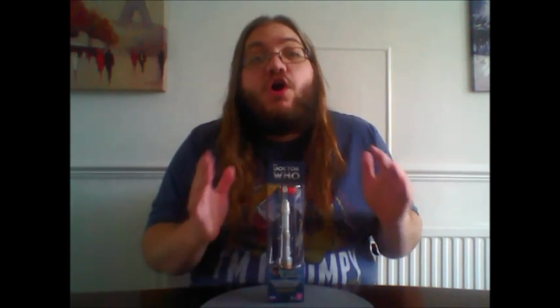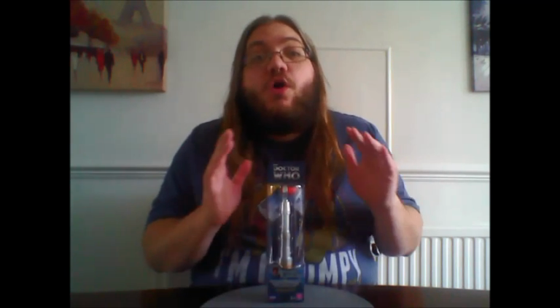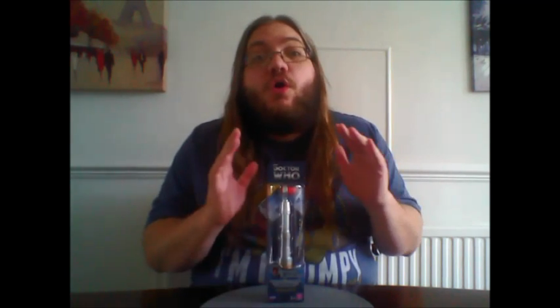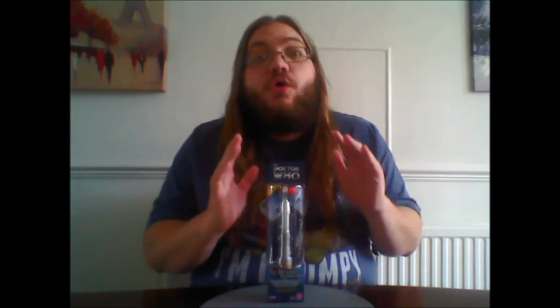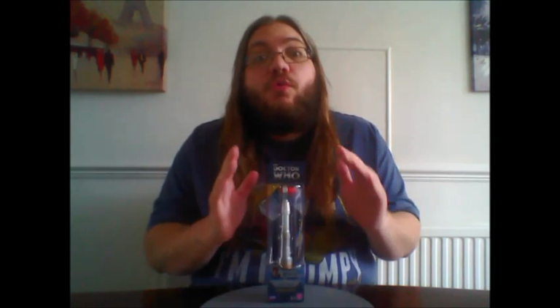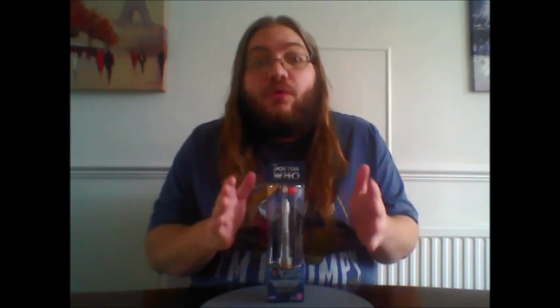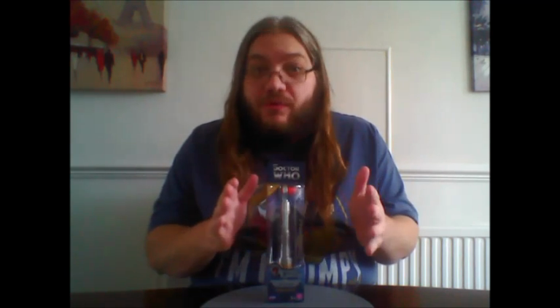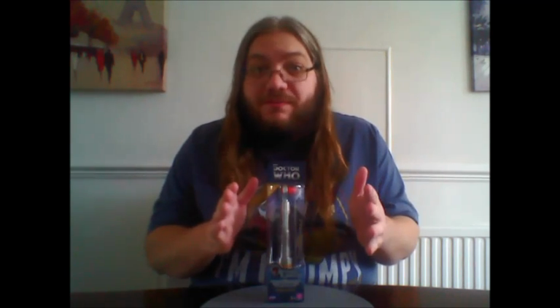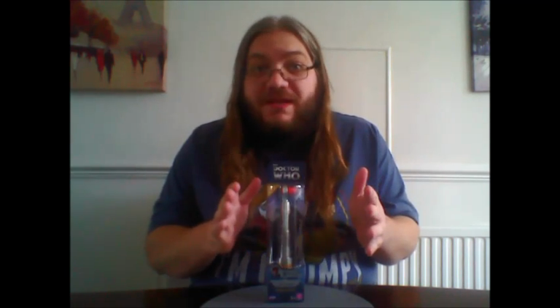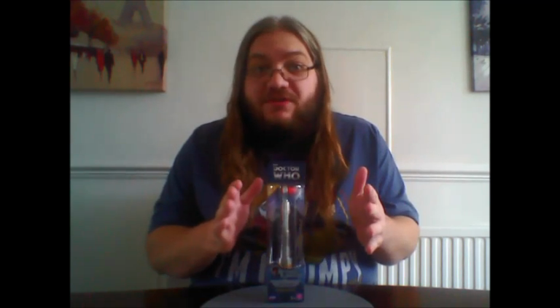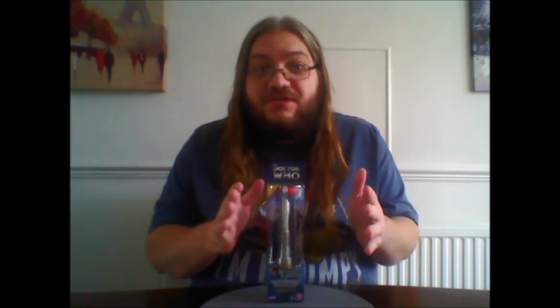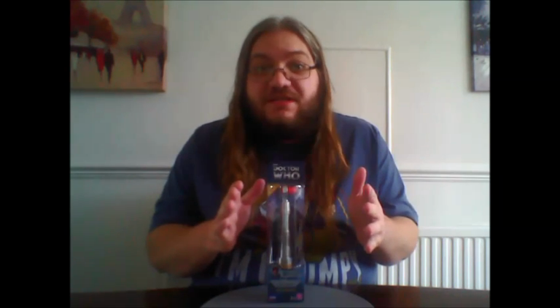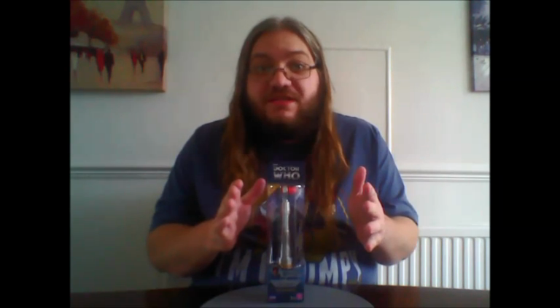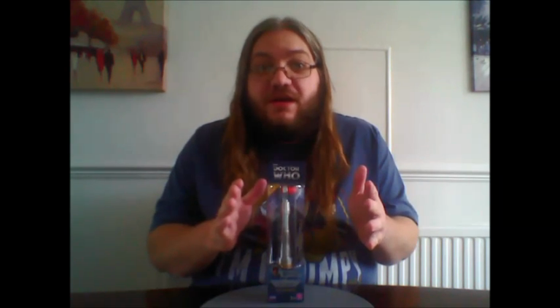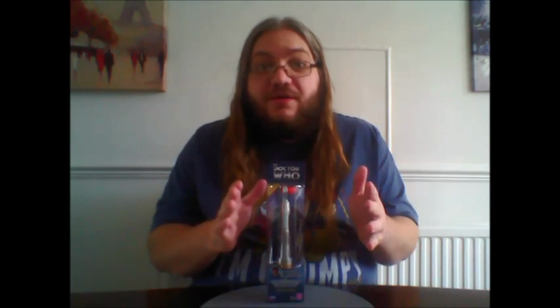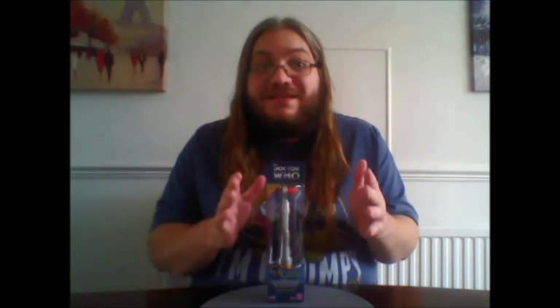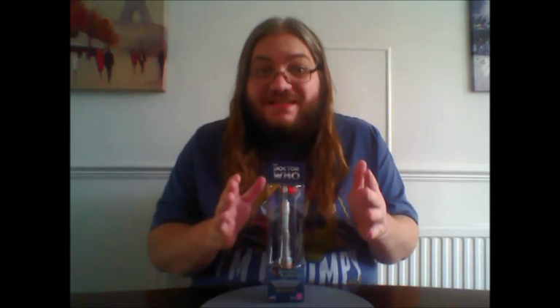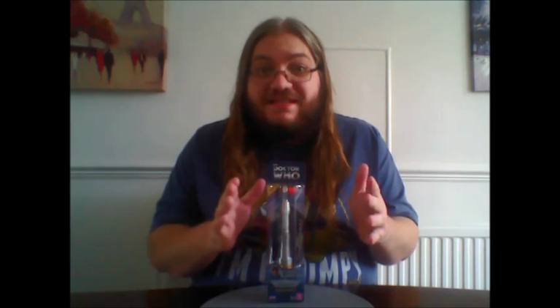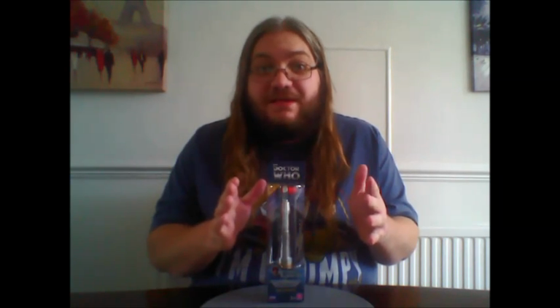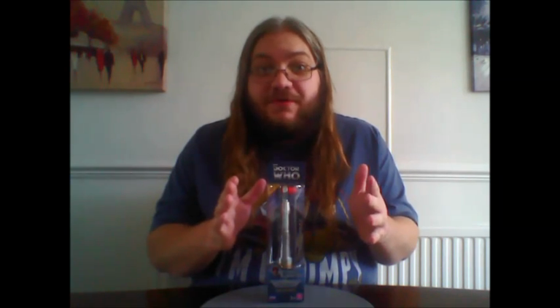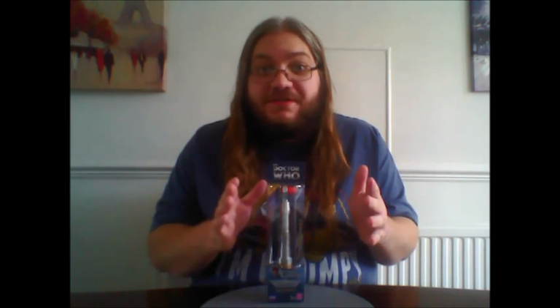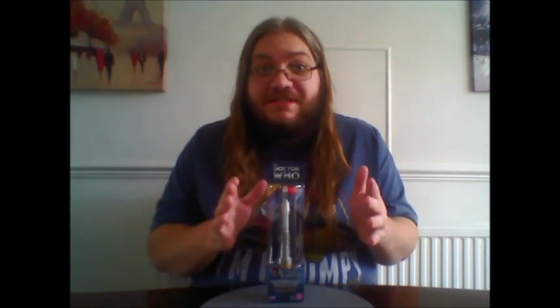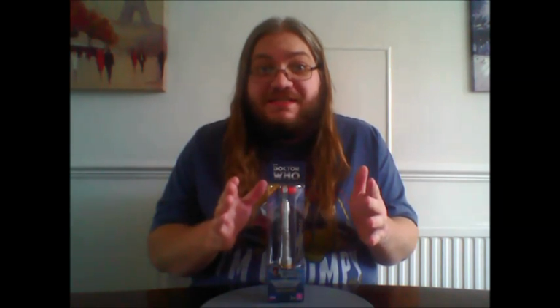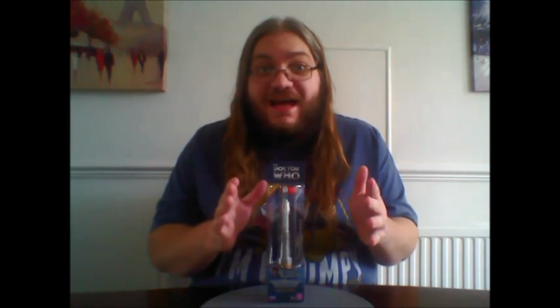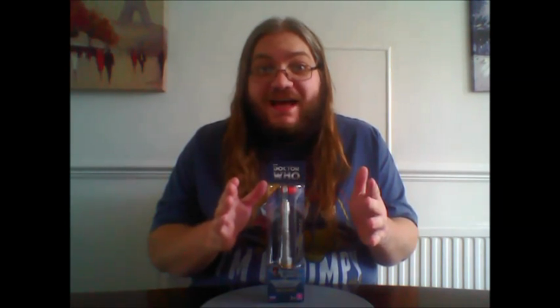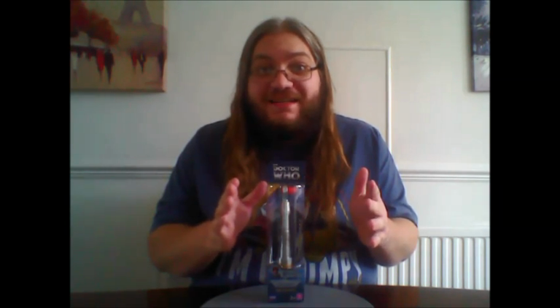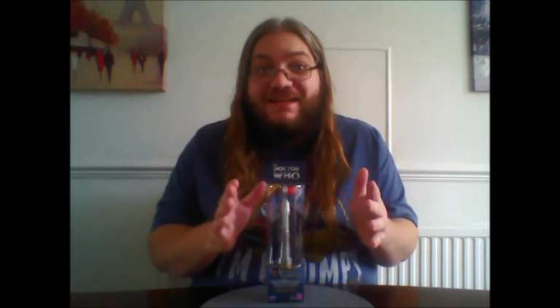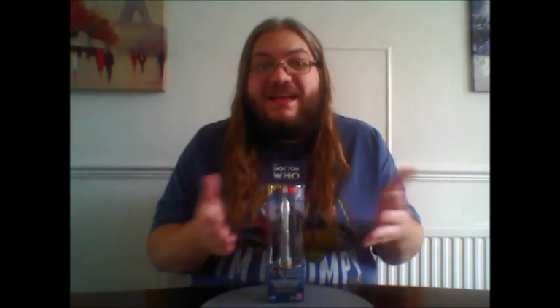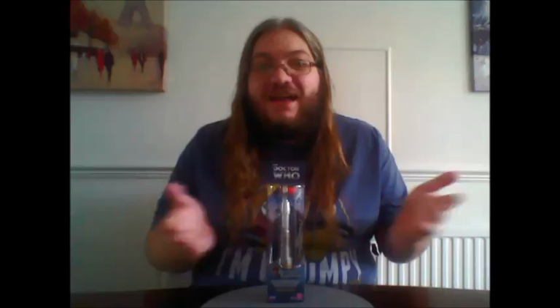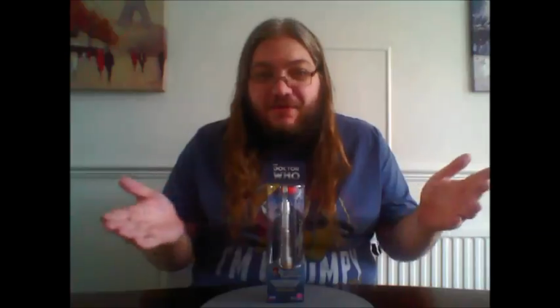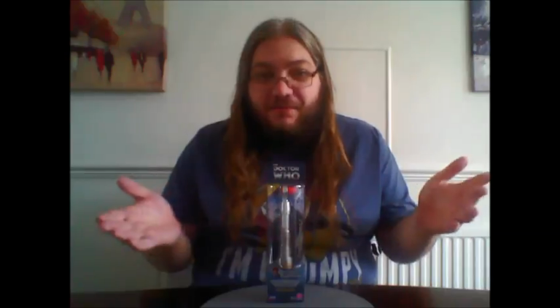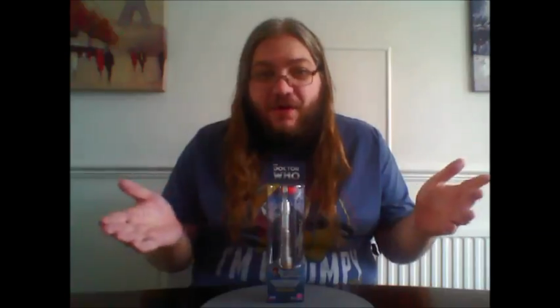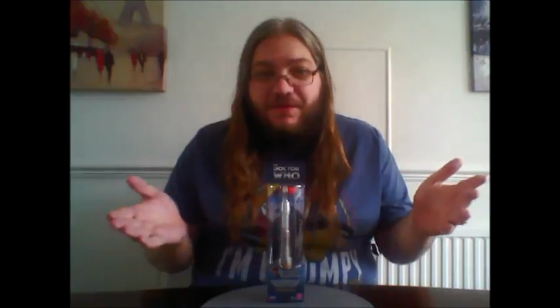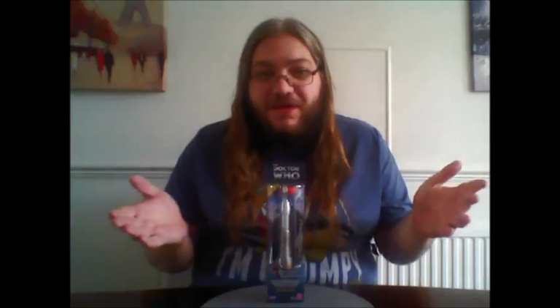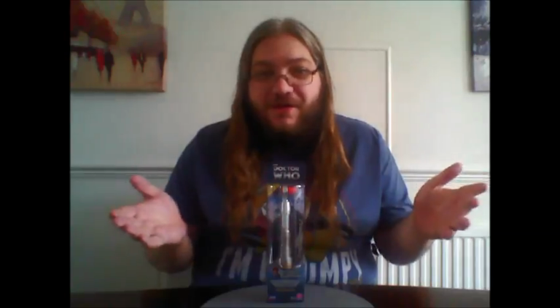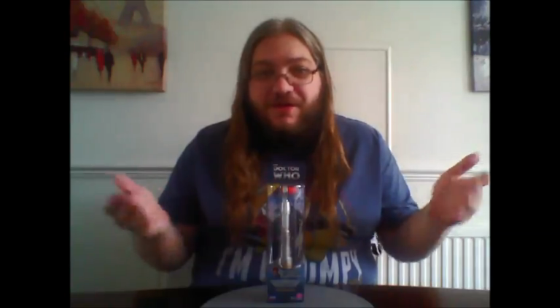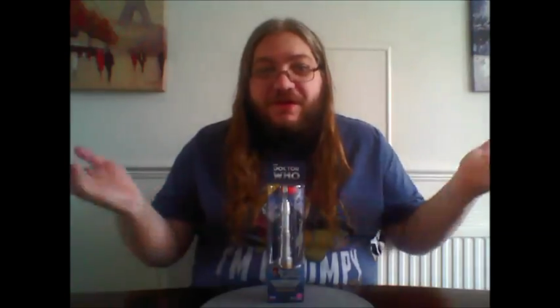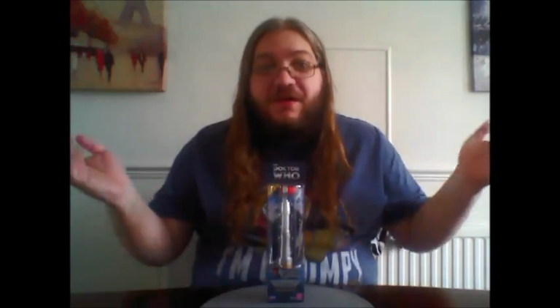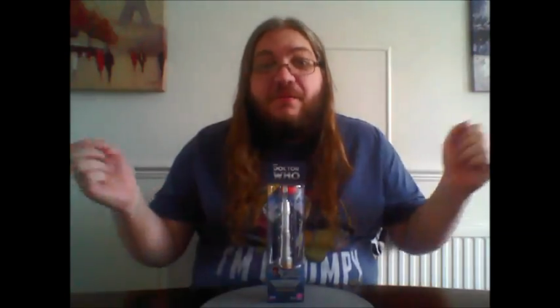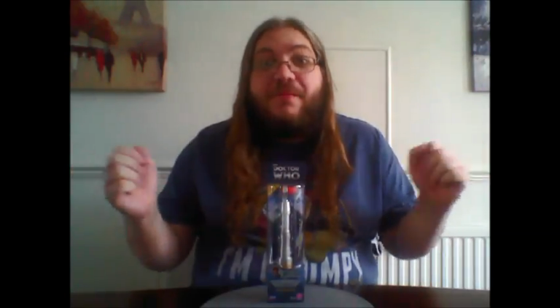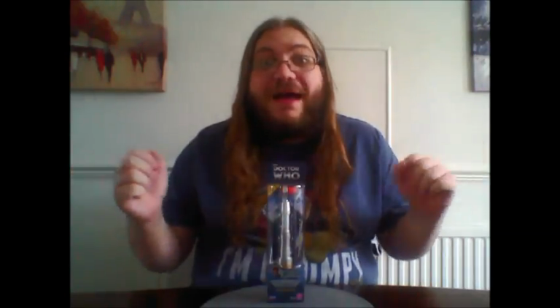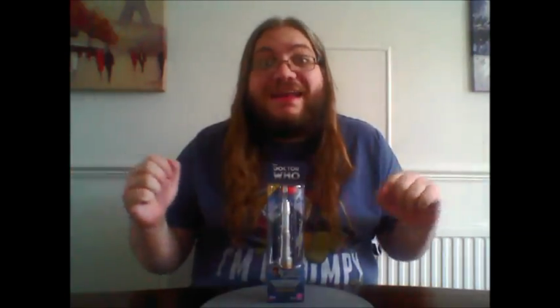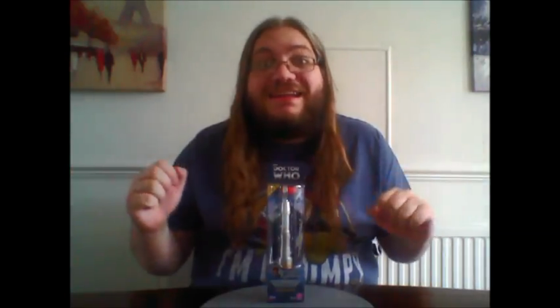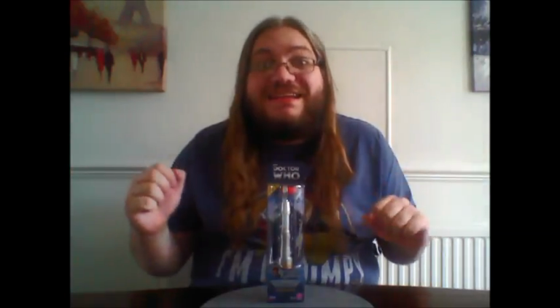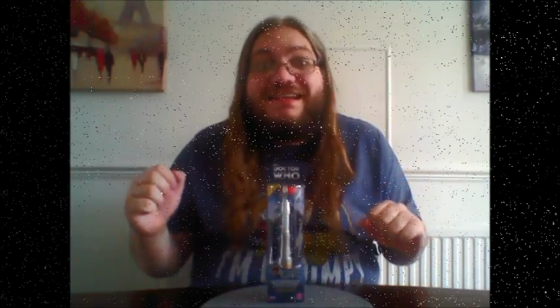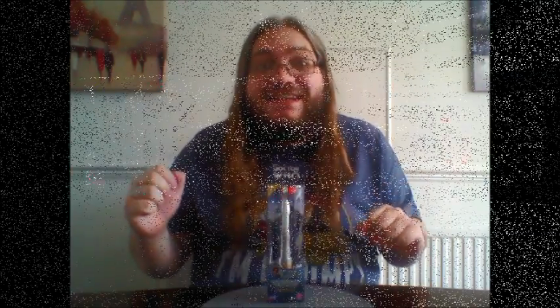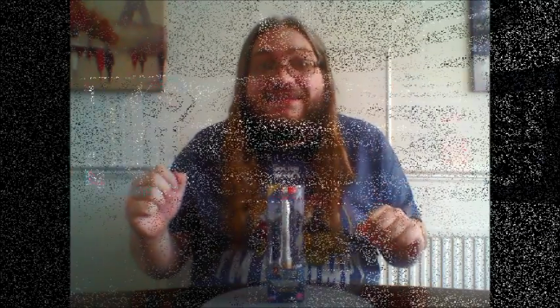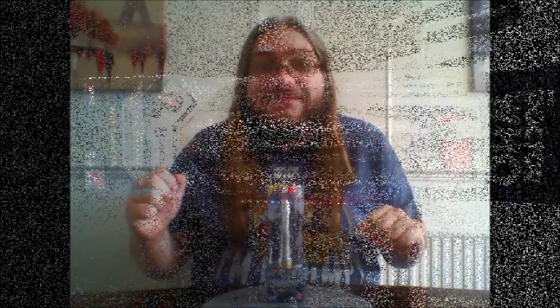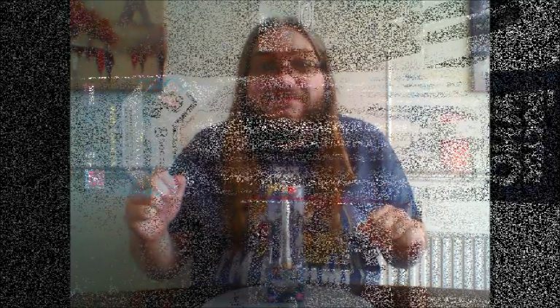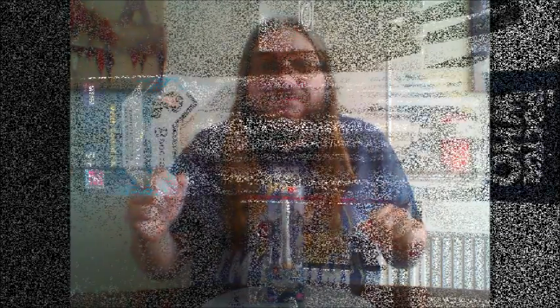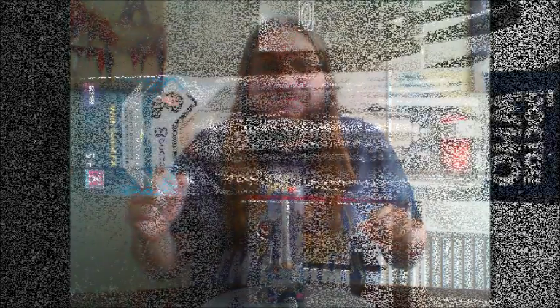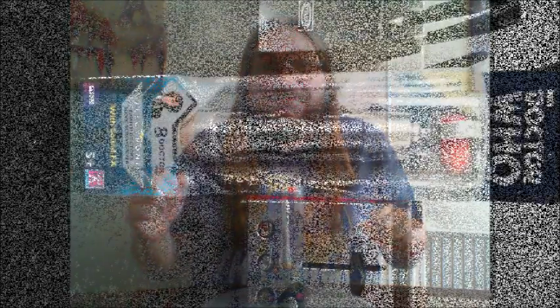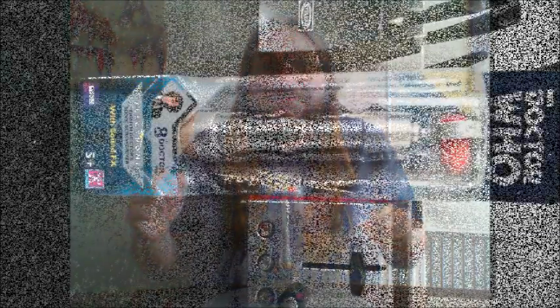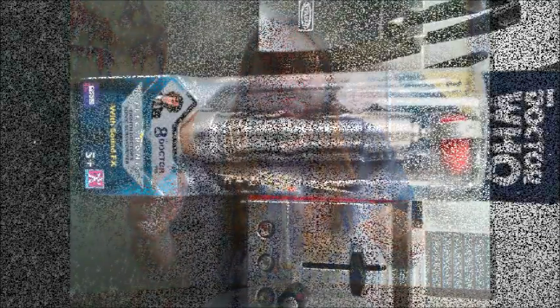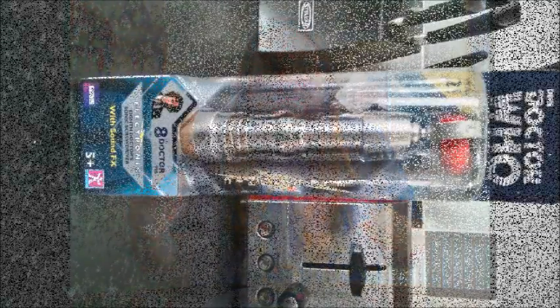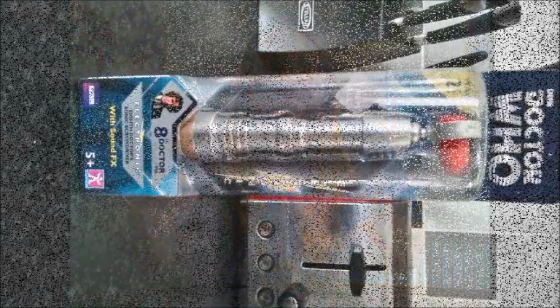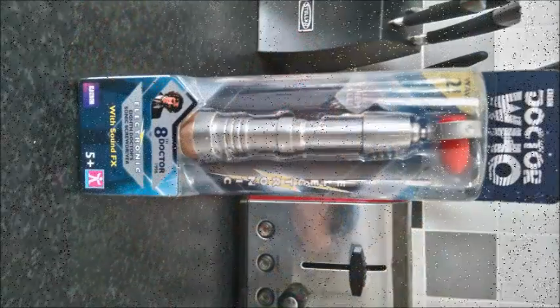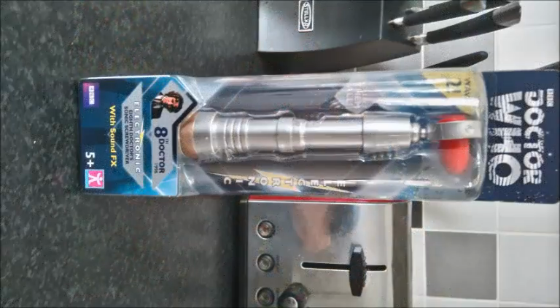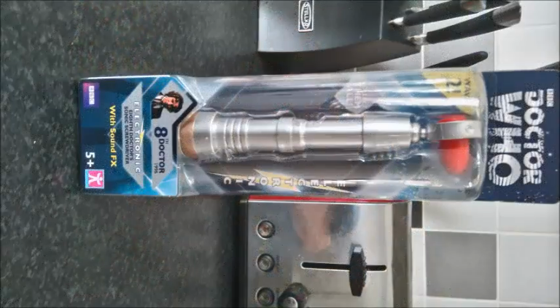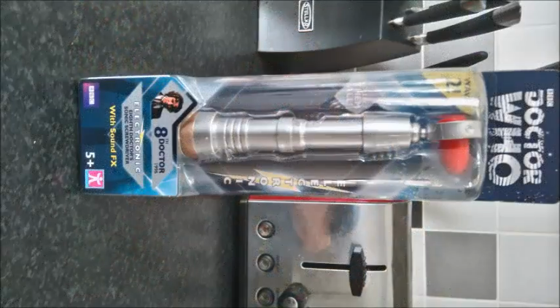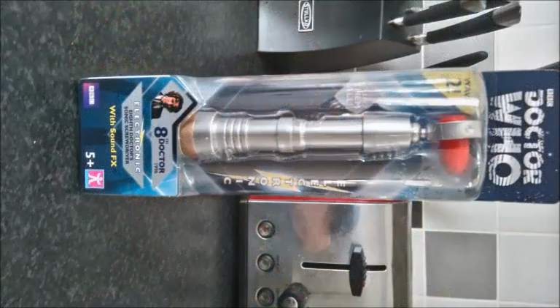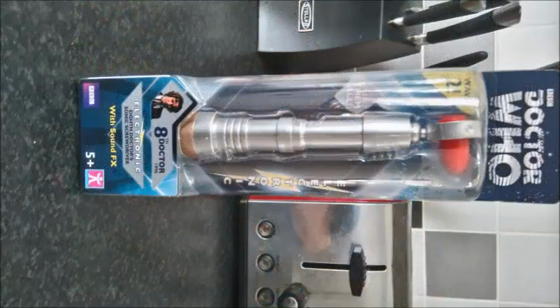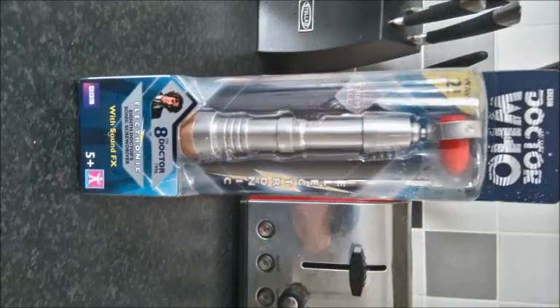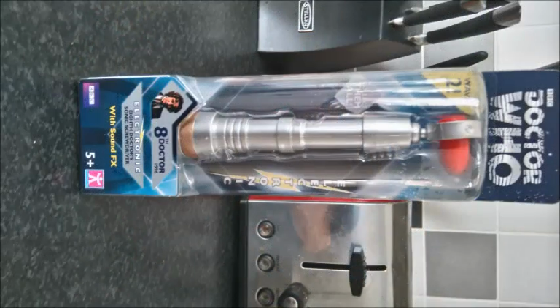What will be interesting though is to see what's inside. Gonna pop it open, back in a tick.